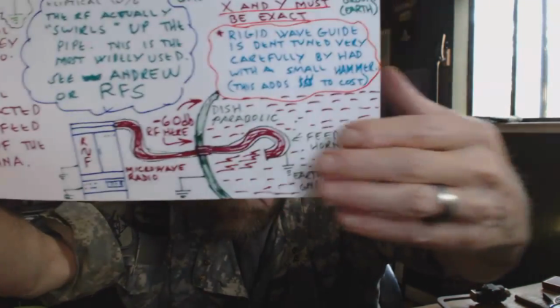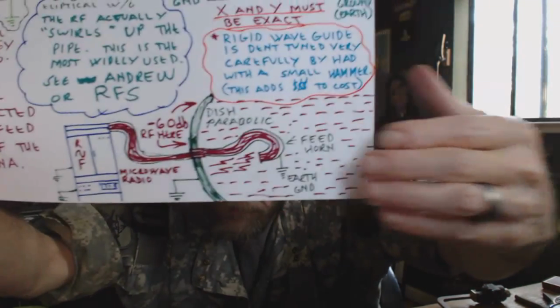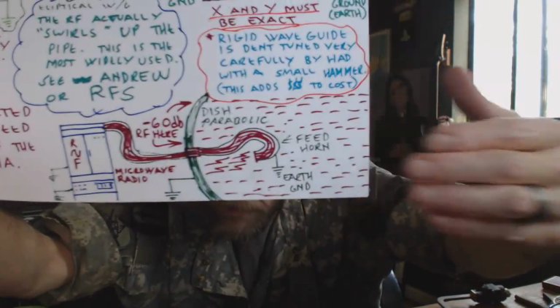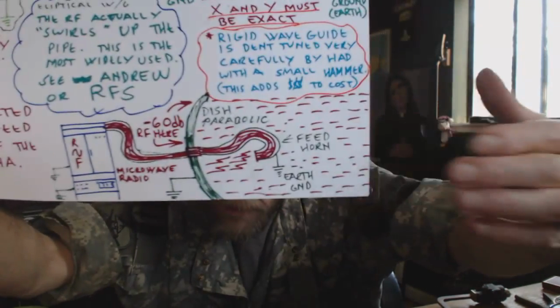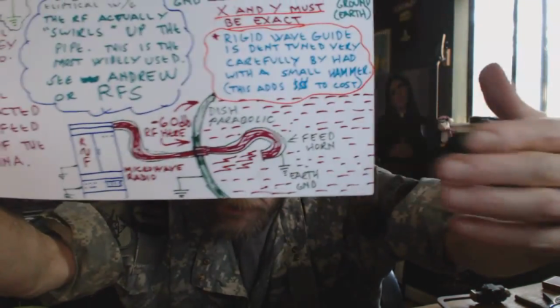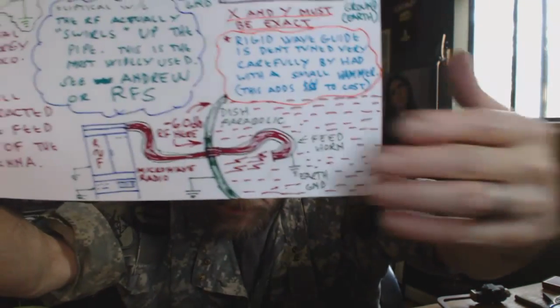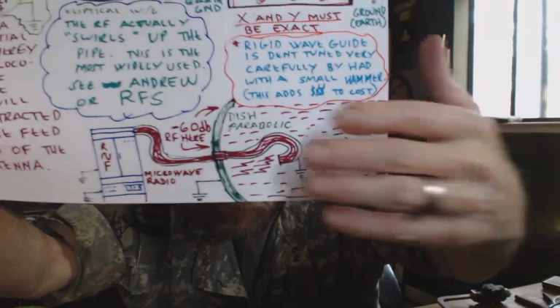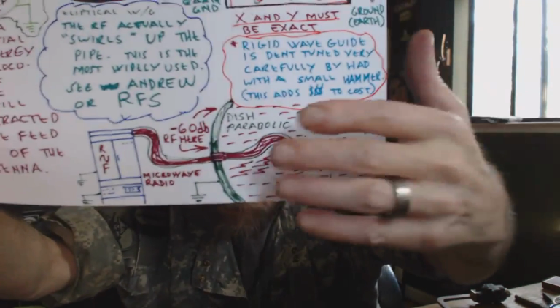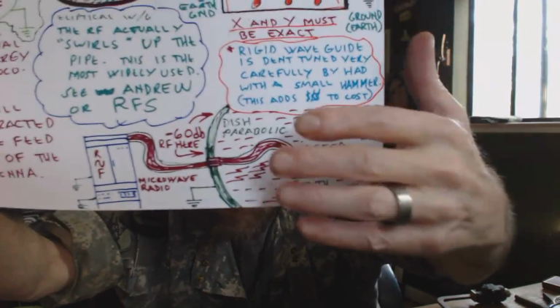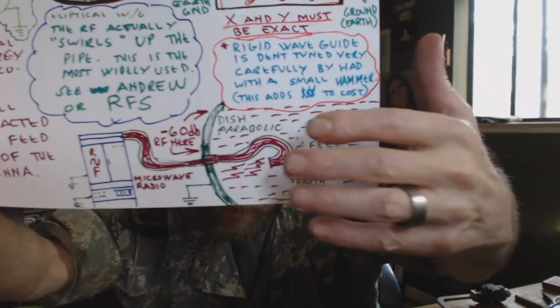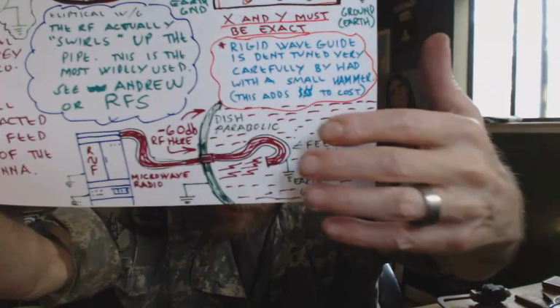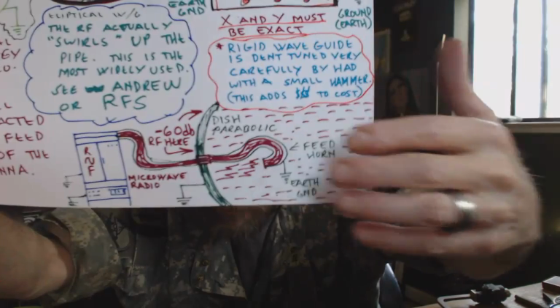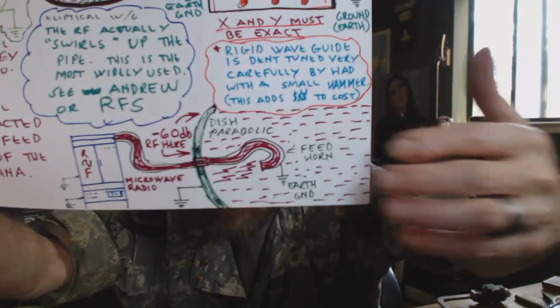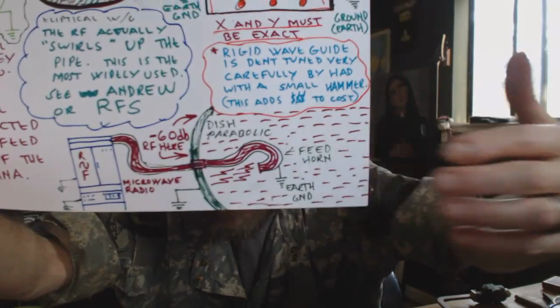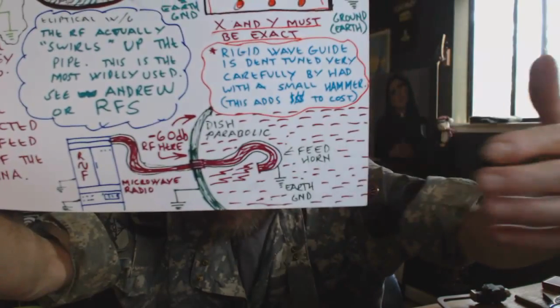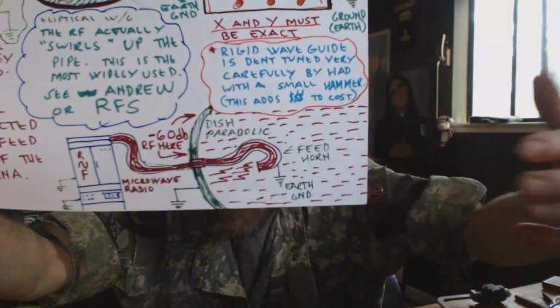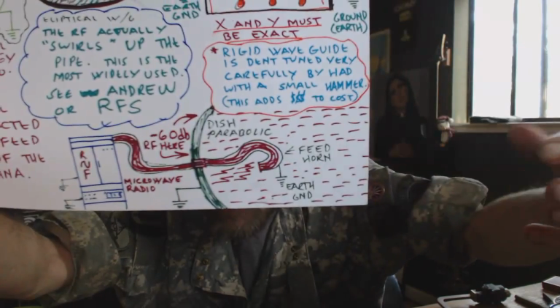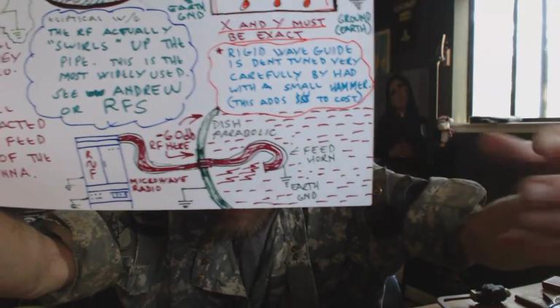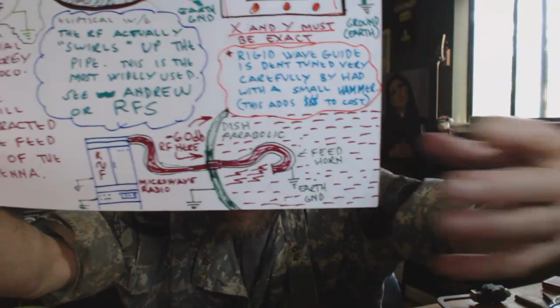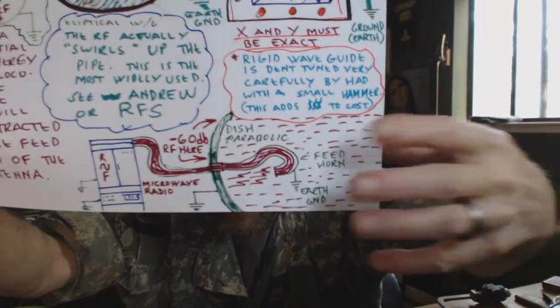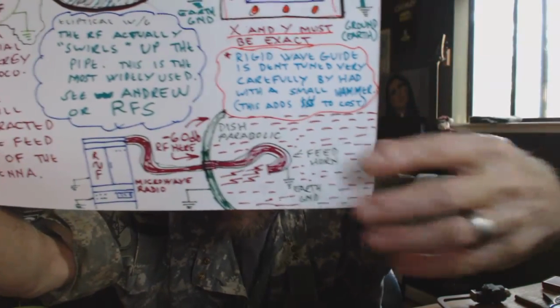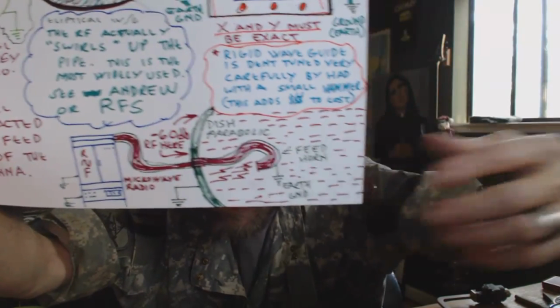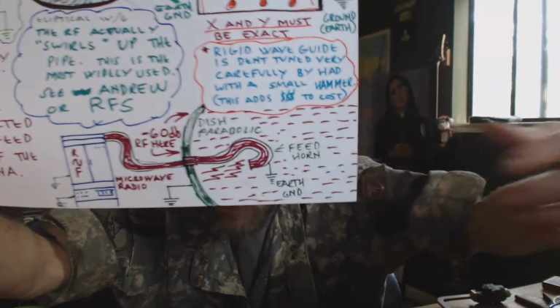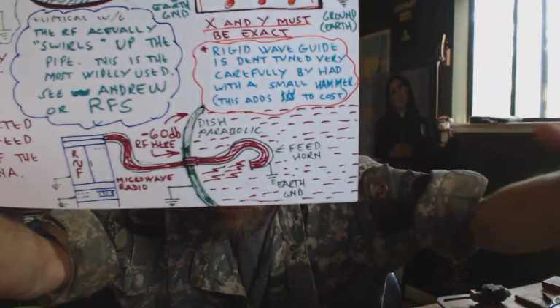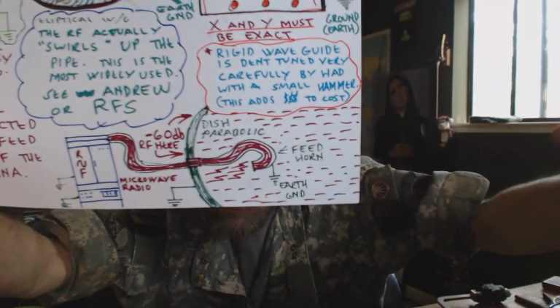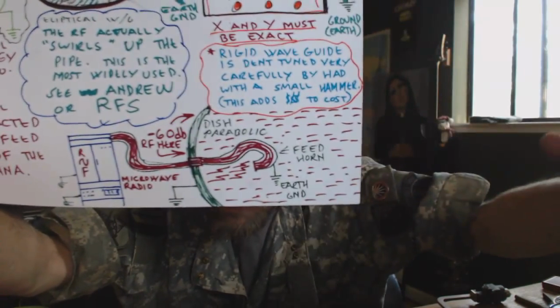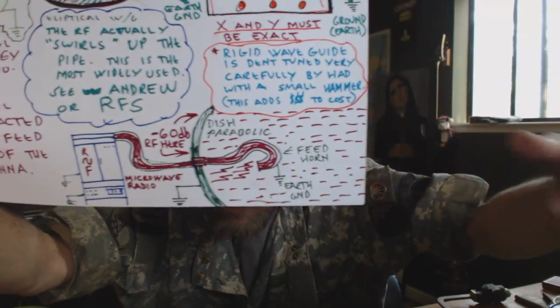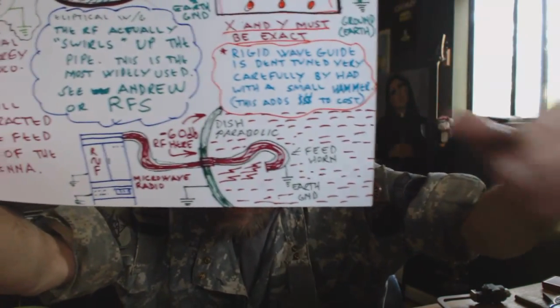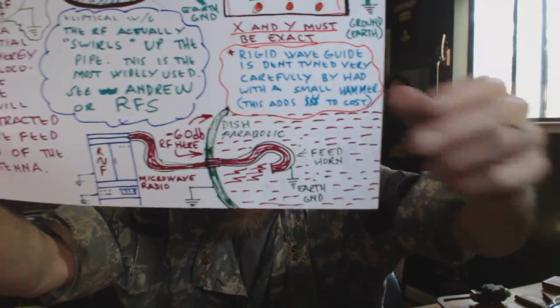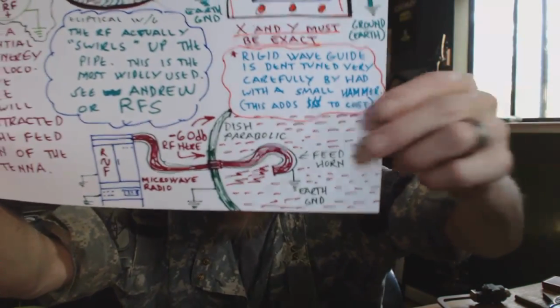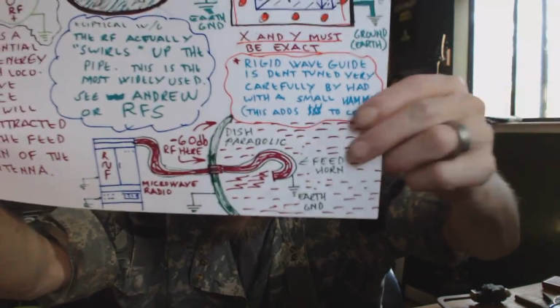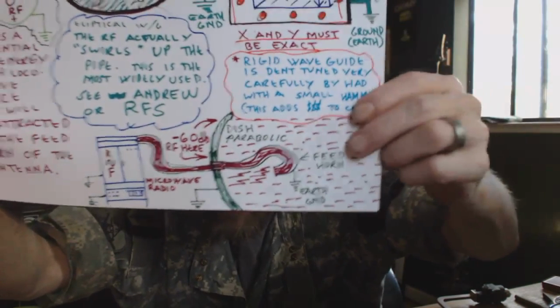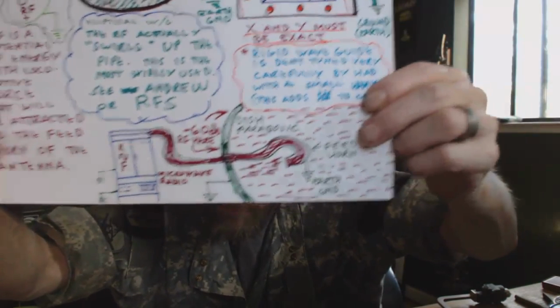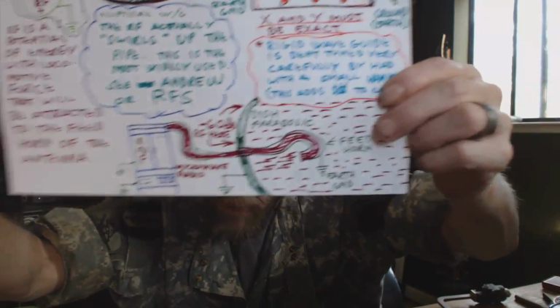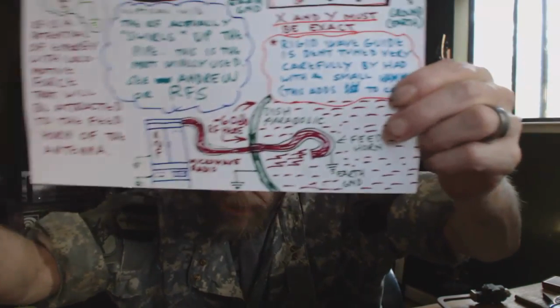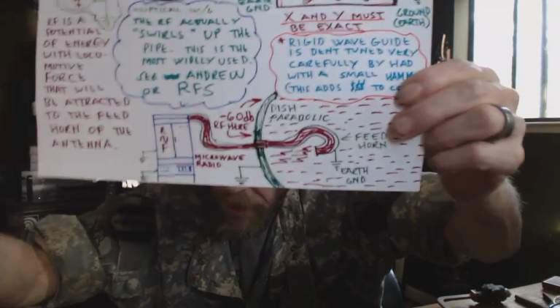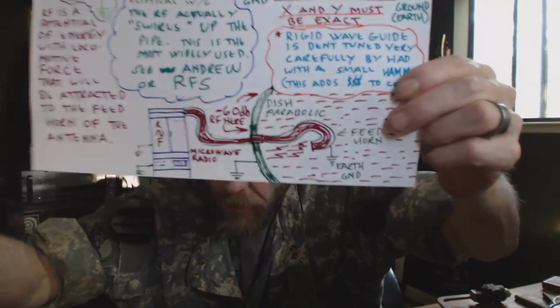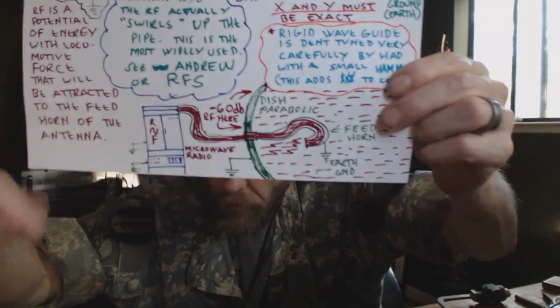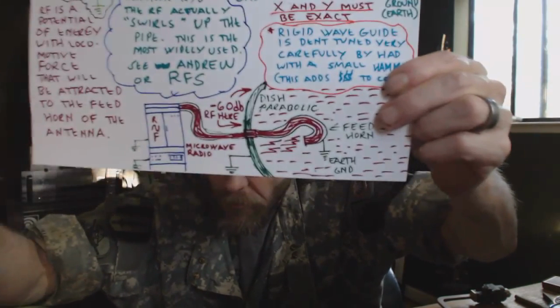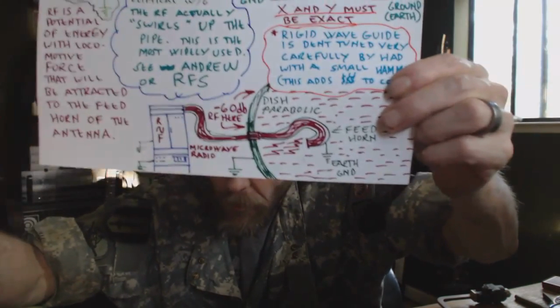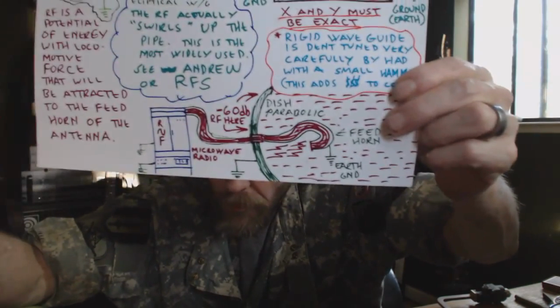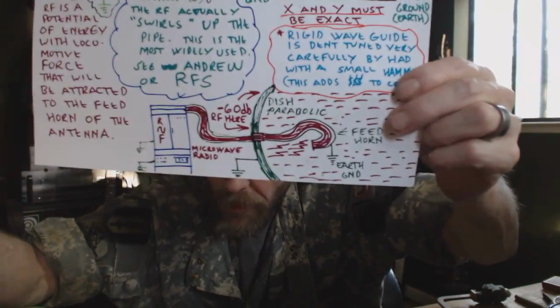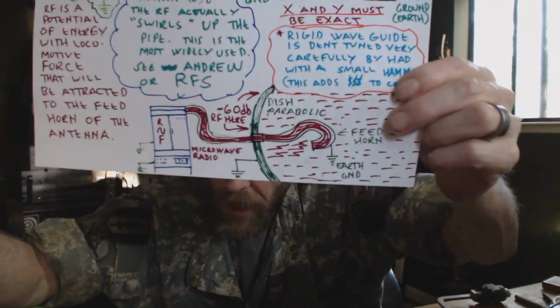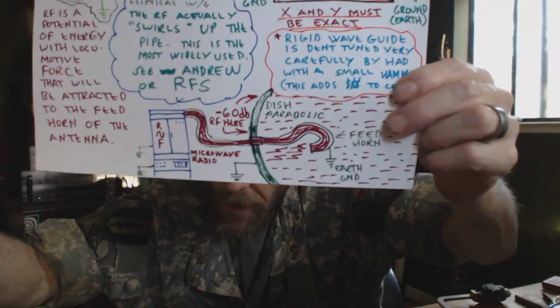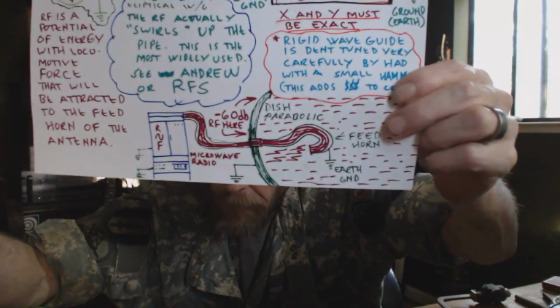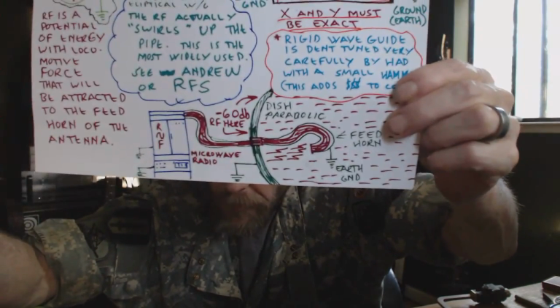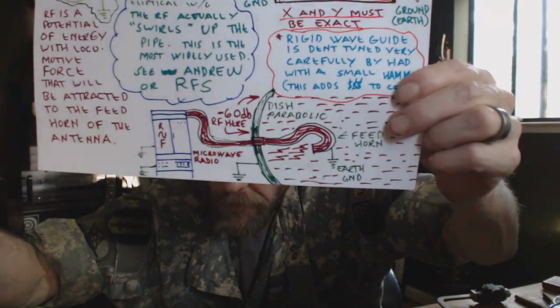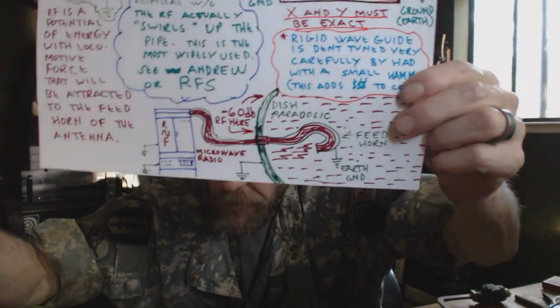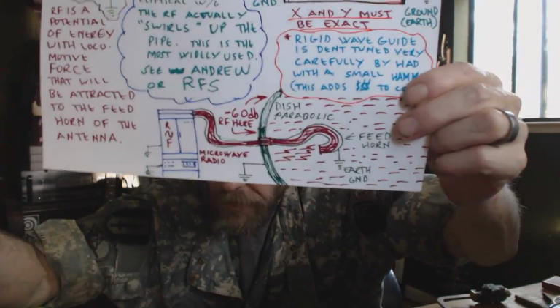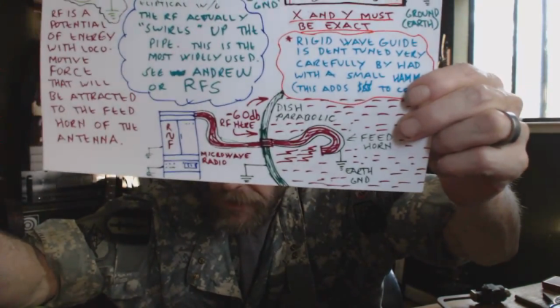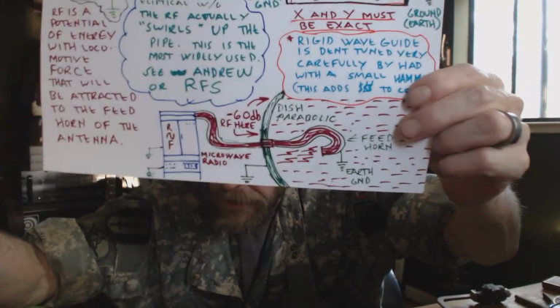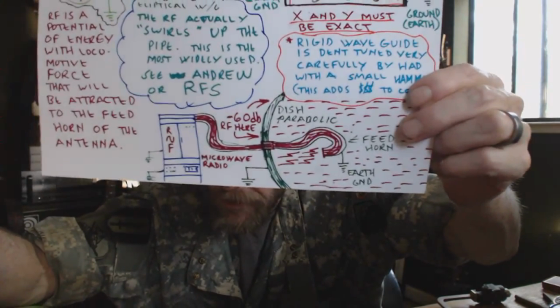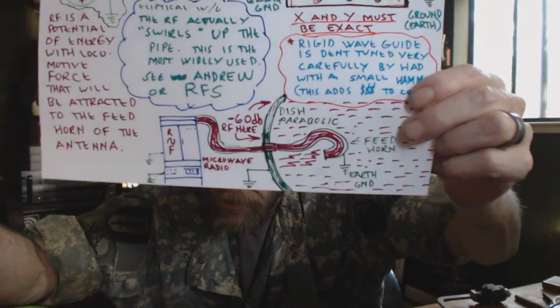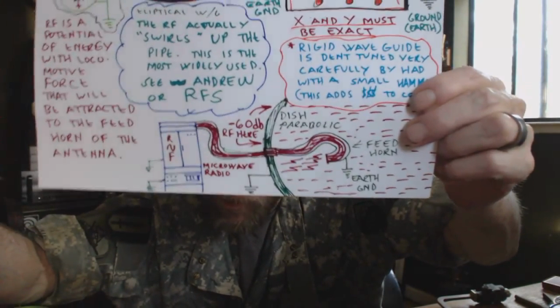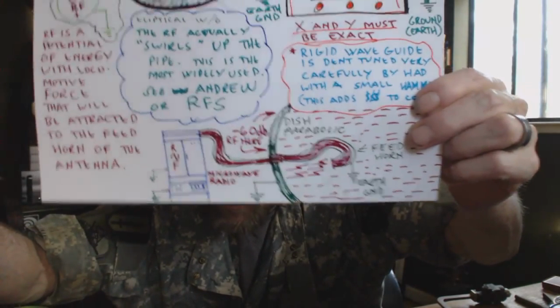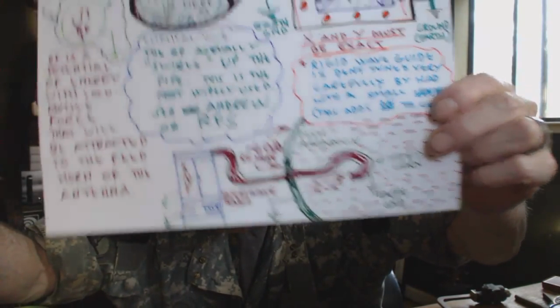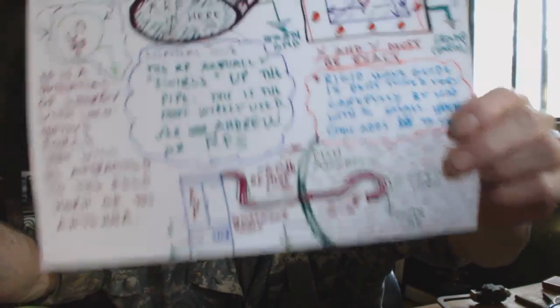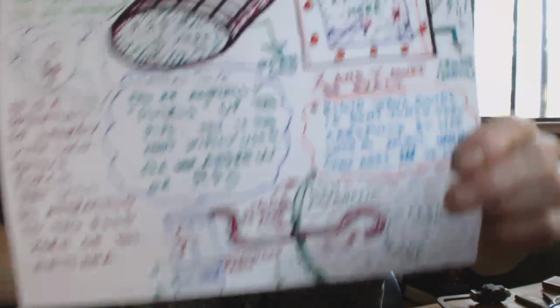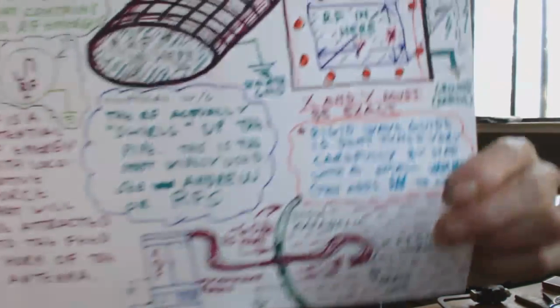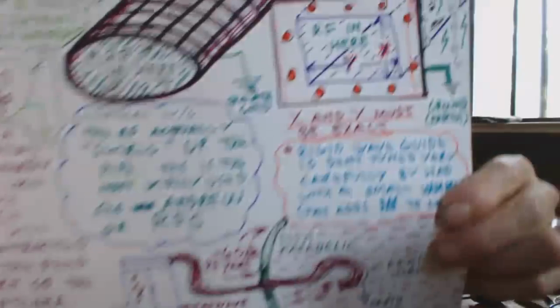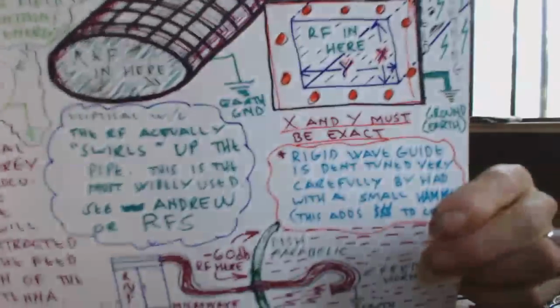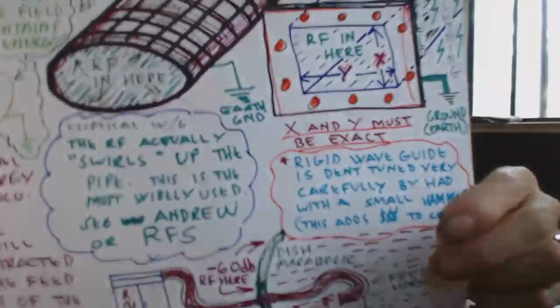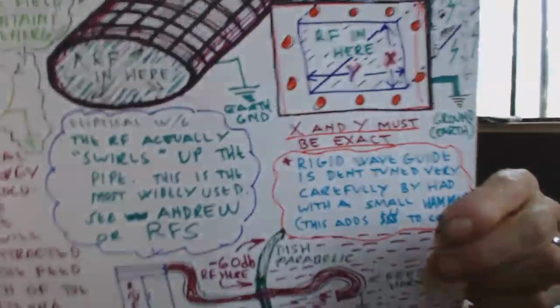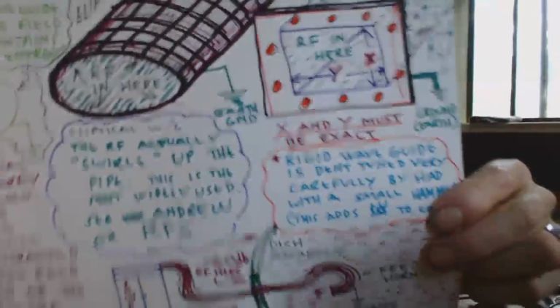It comes off the dish as a beam, and then it goes to the other end, and the reverse happens. That's your RF energy.